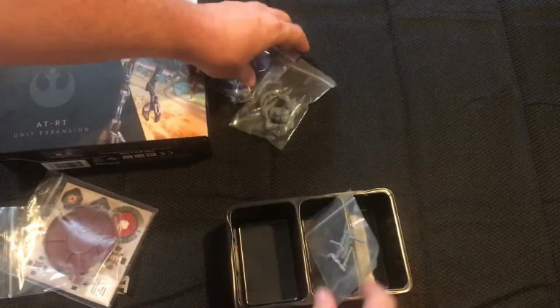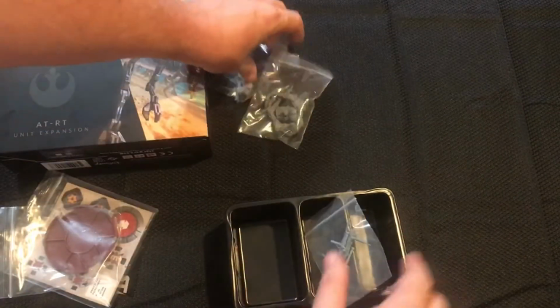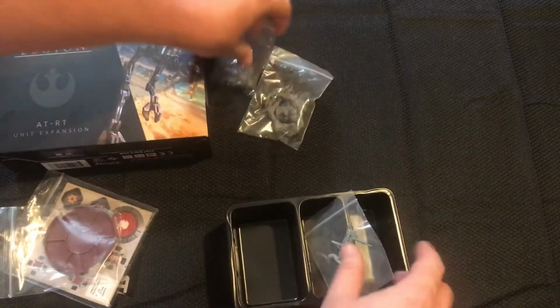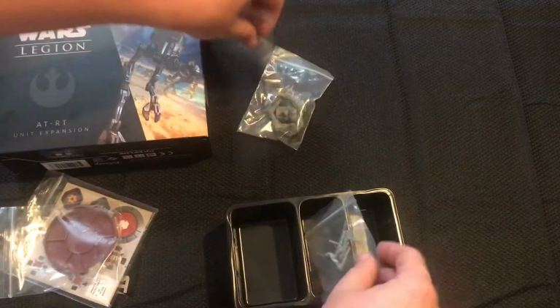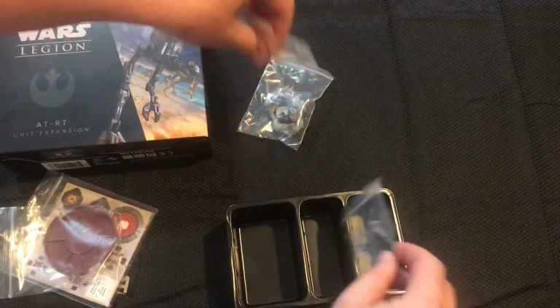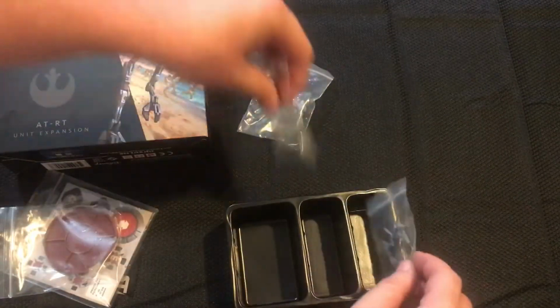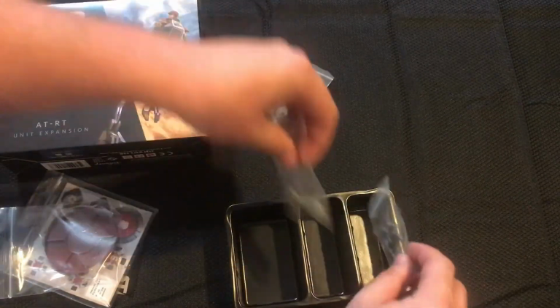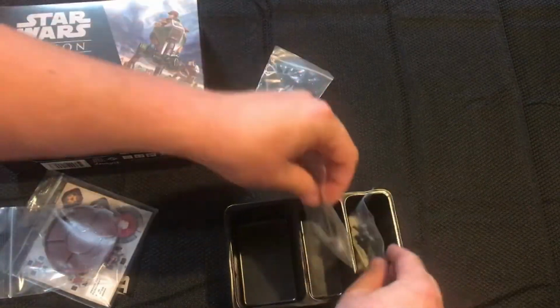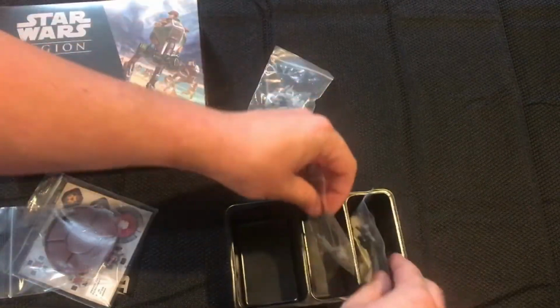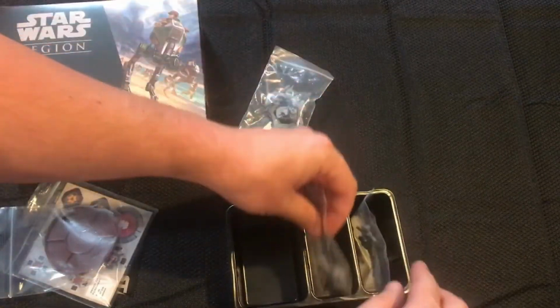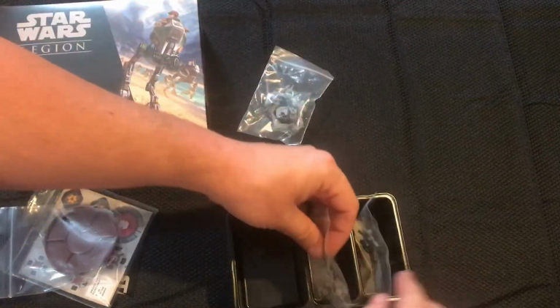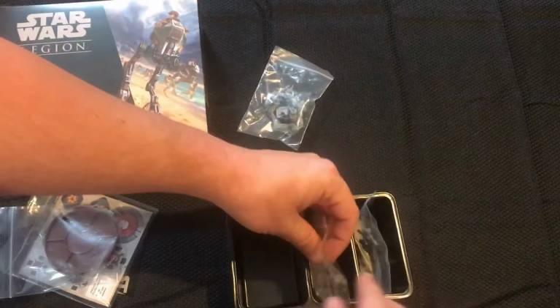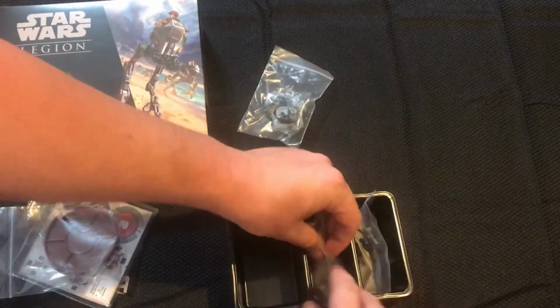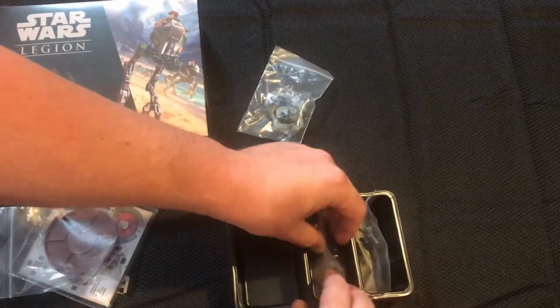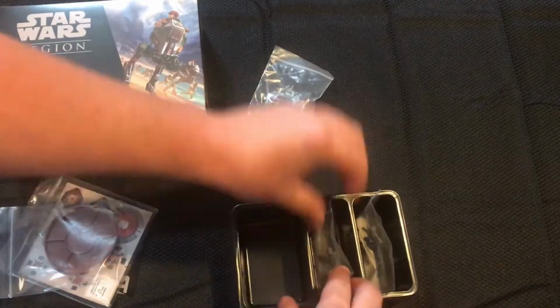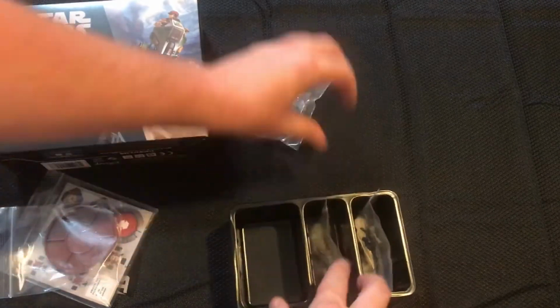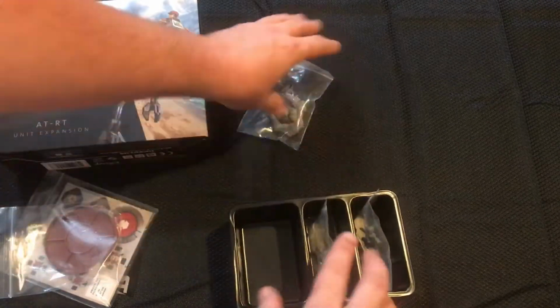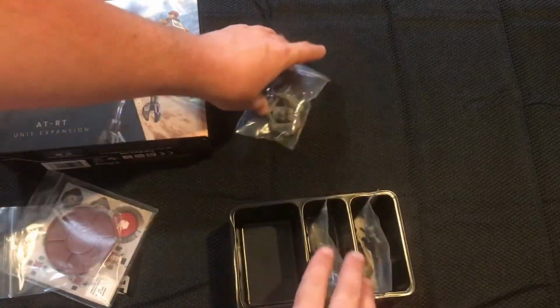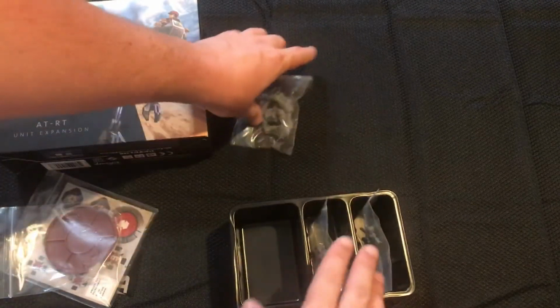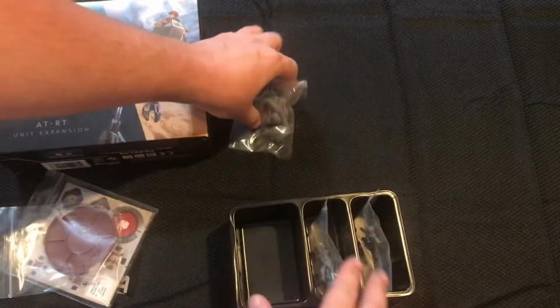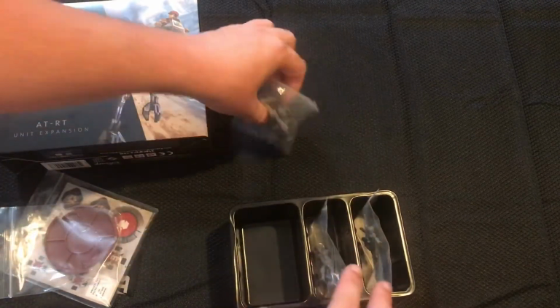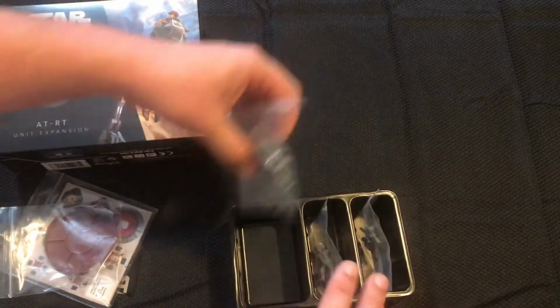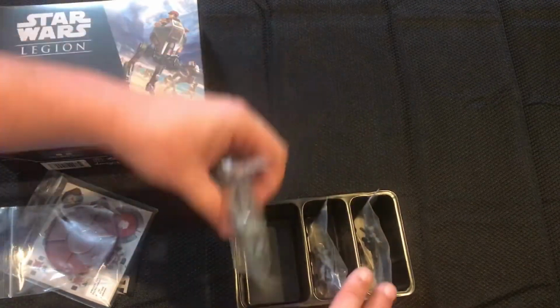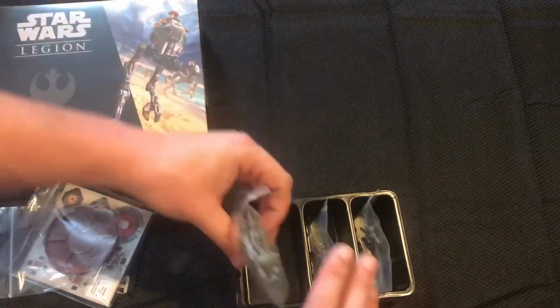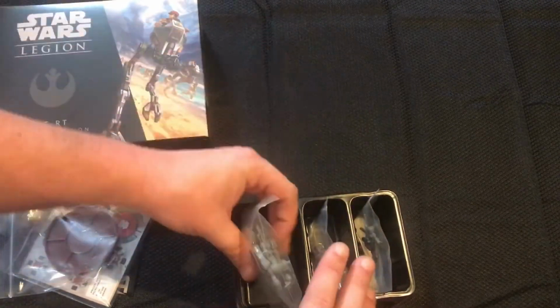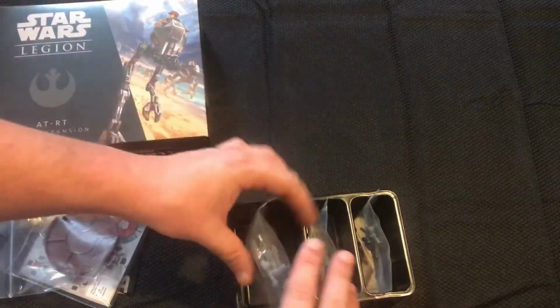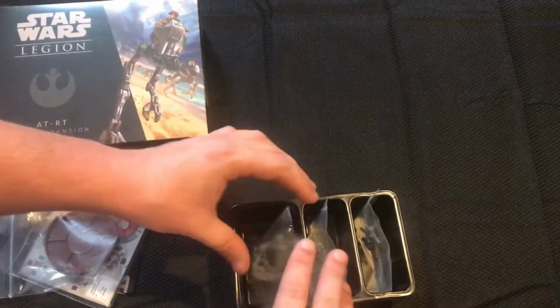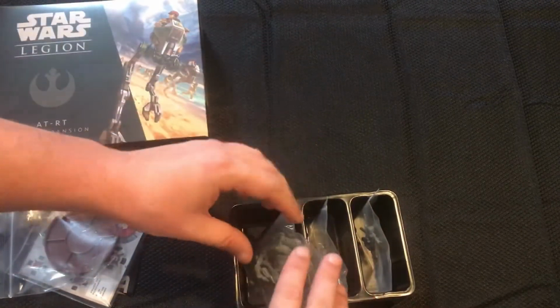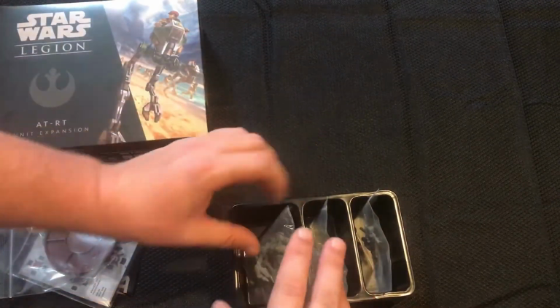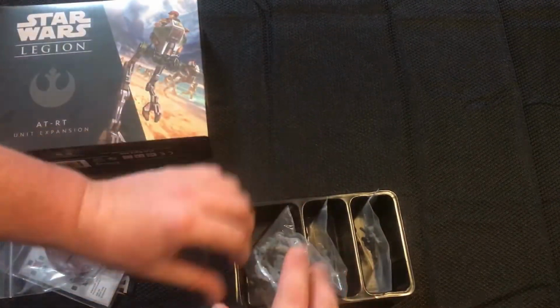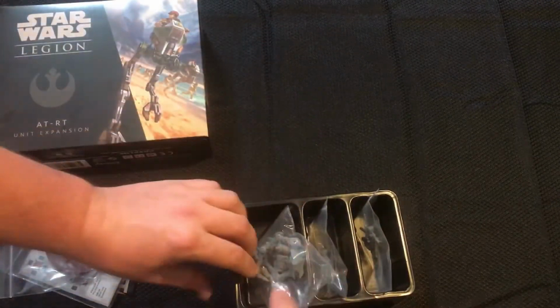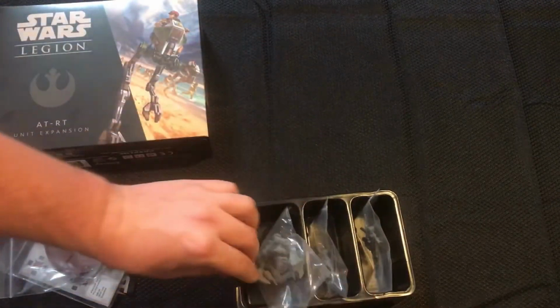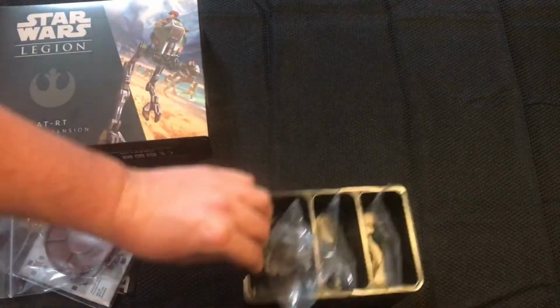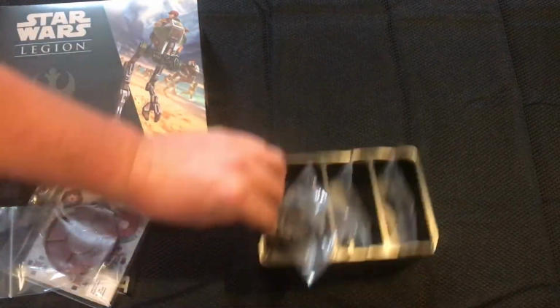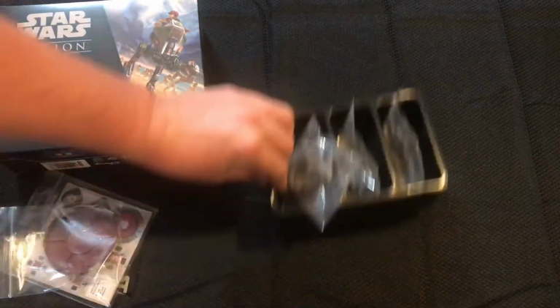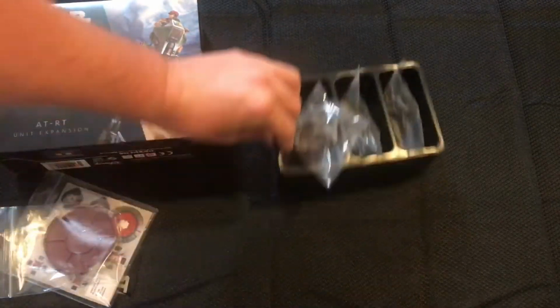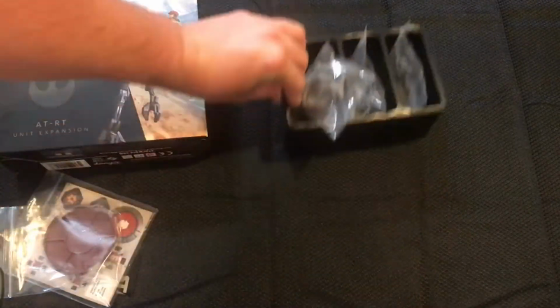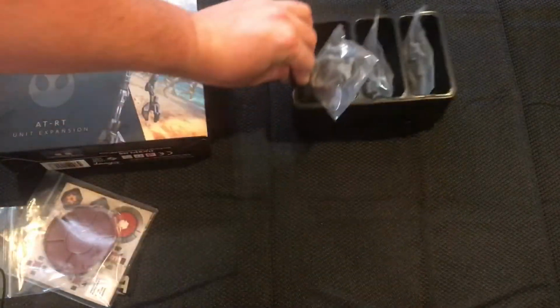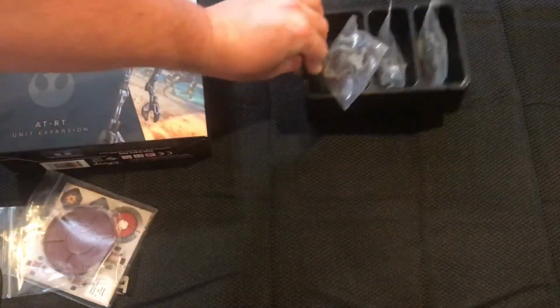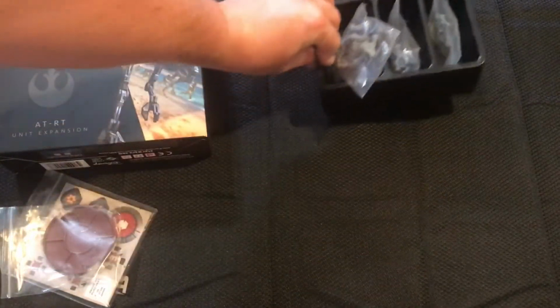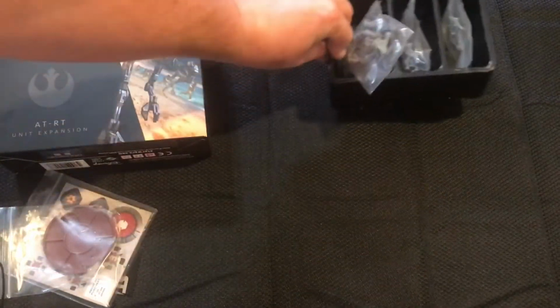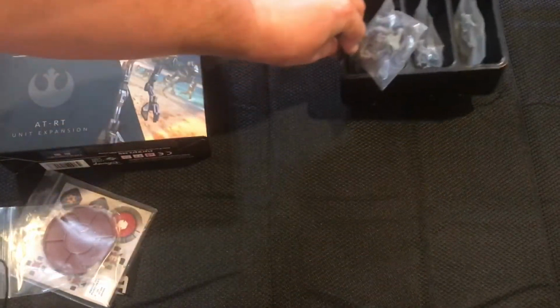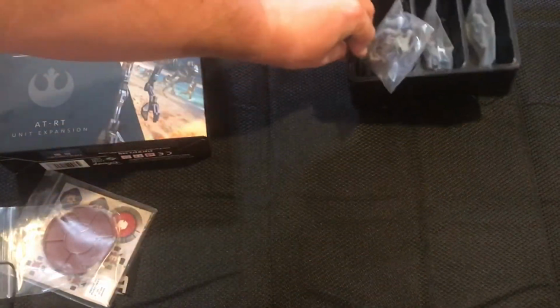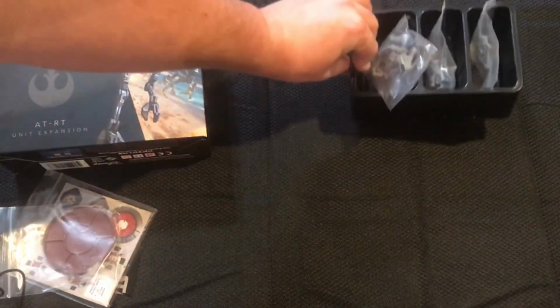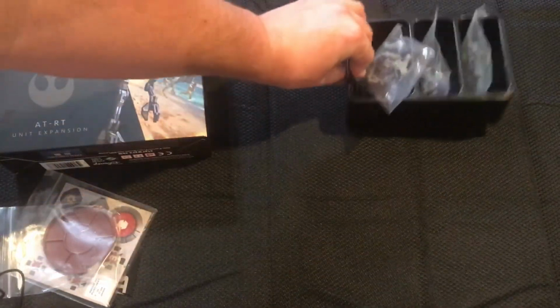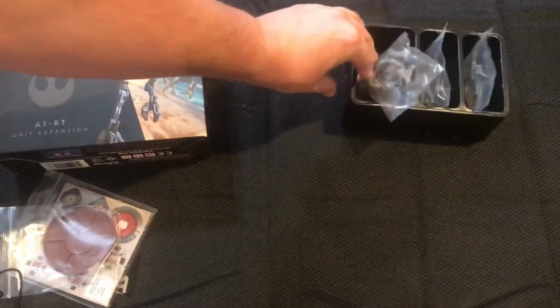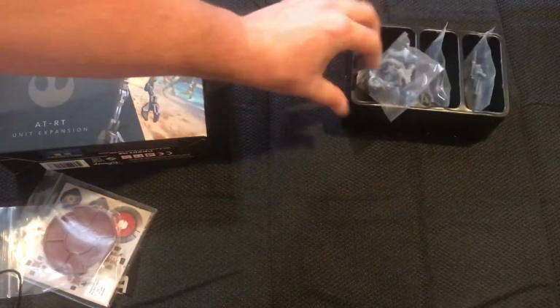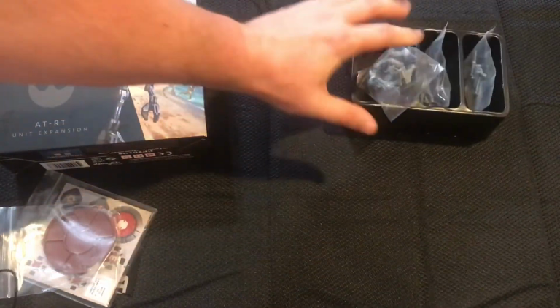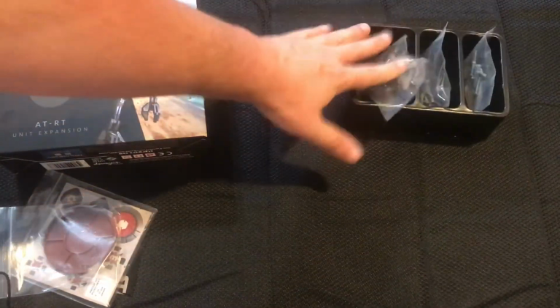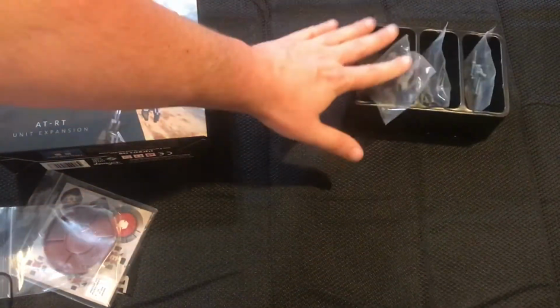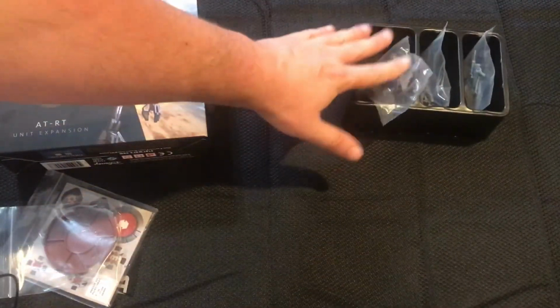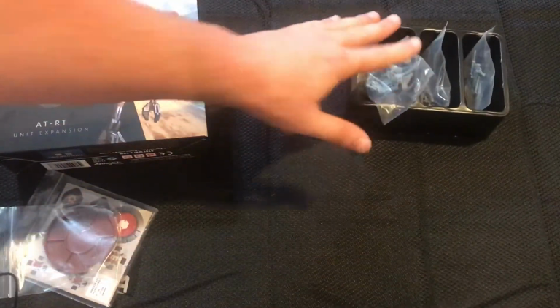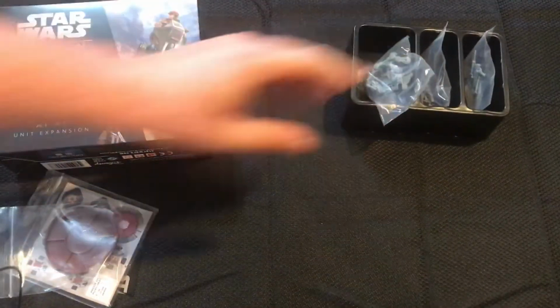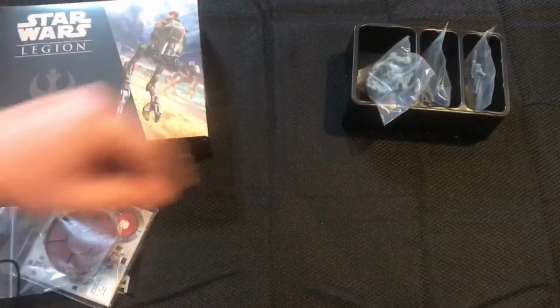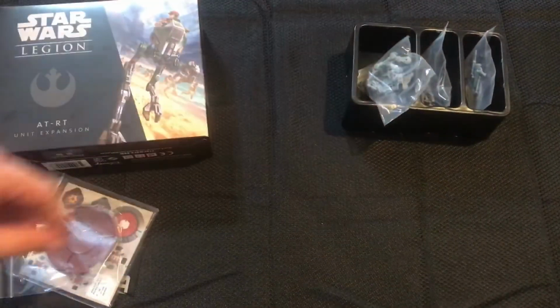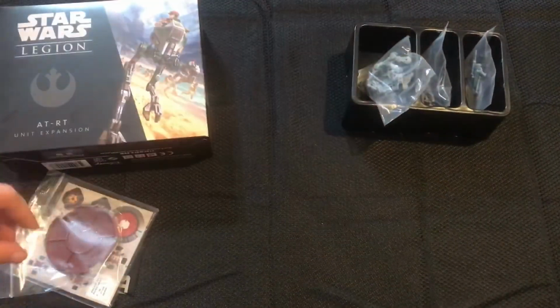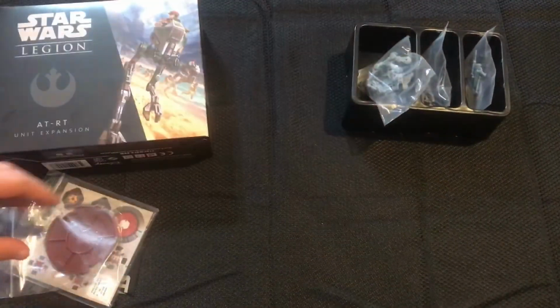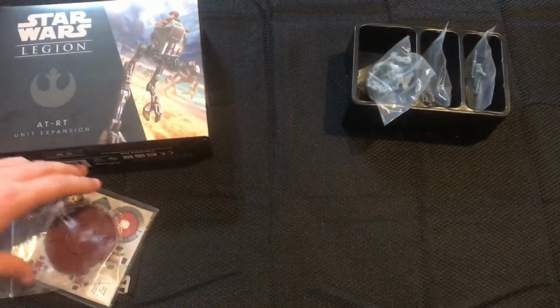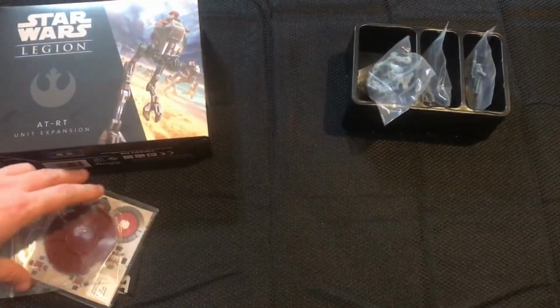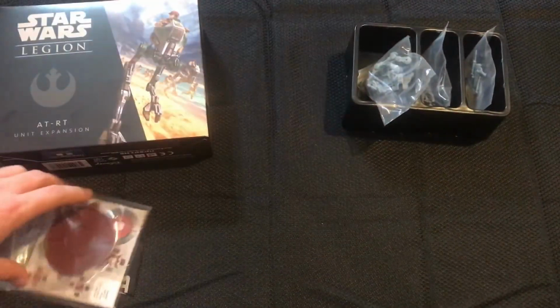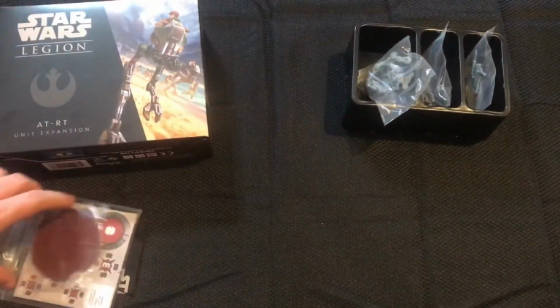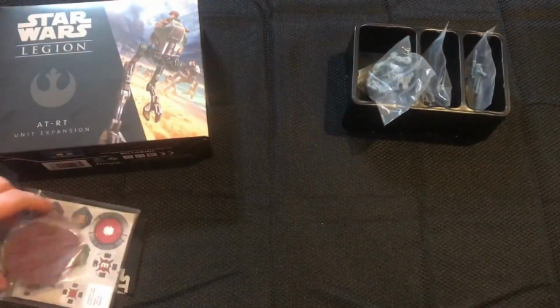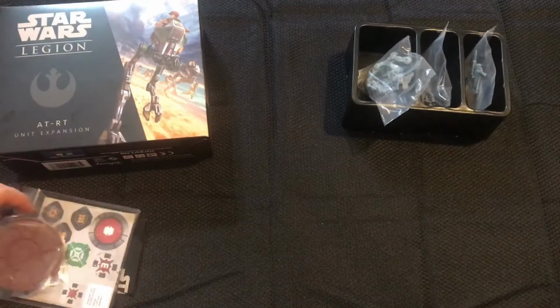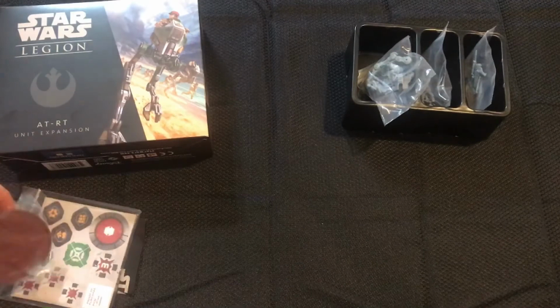Super cool kit — probably one of my favorite kits that have come out for Star Wars Legion, and I'm really excited for the clone one to come out soon.